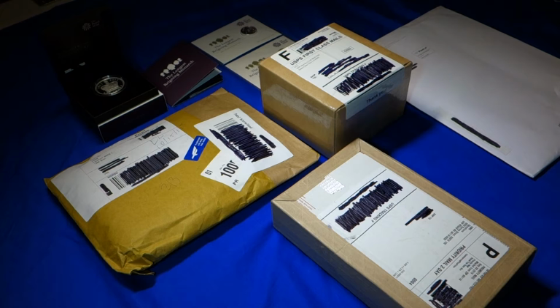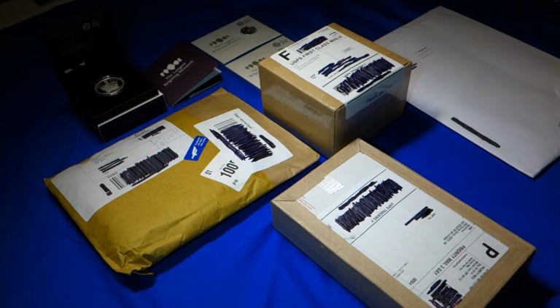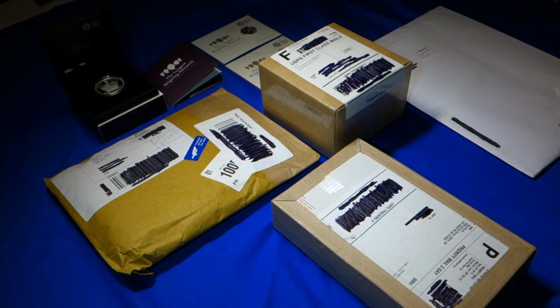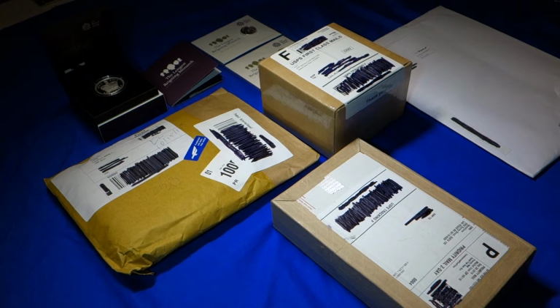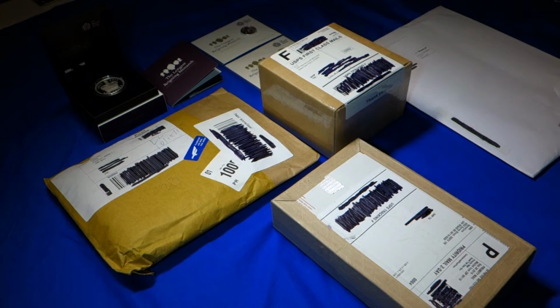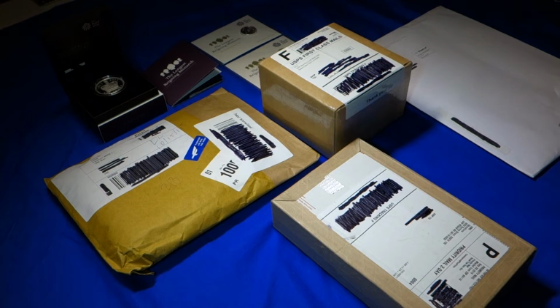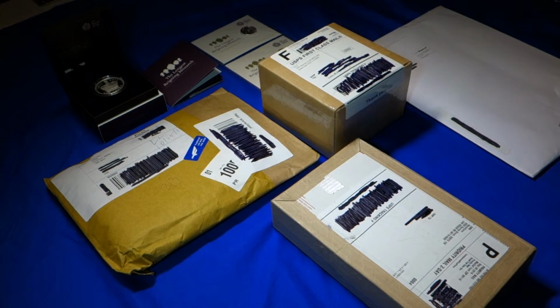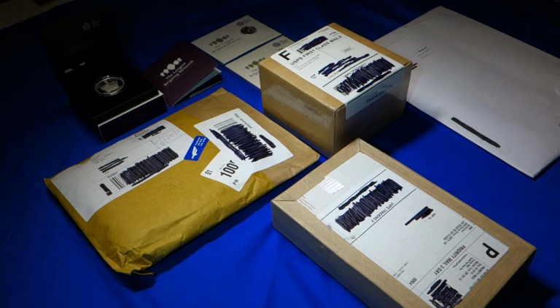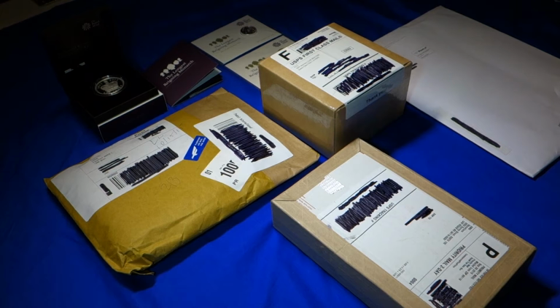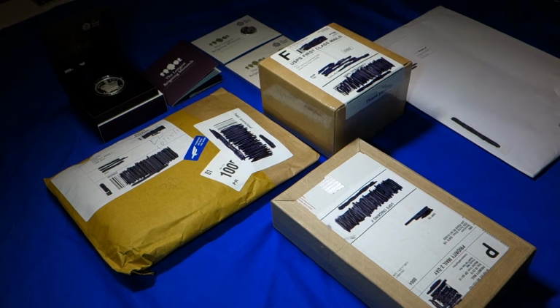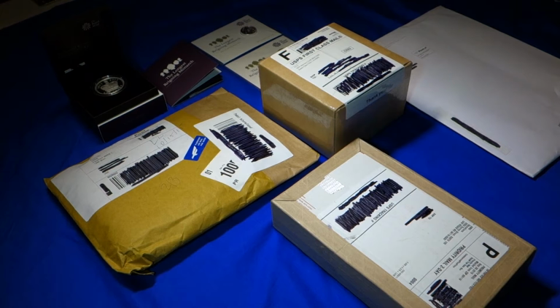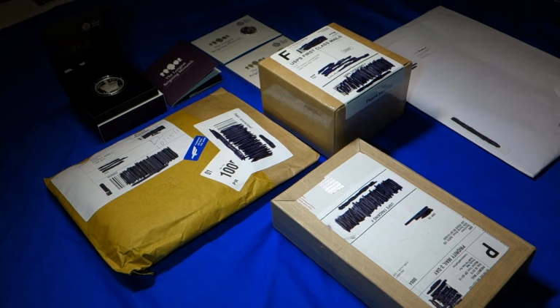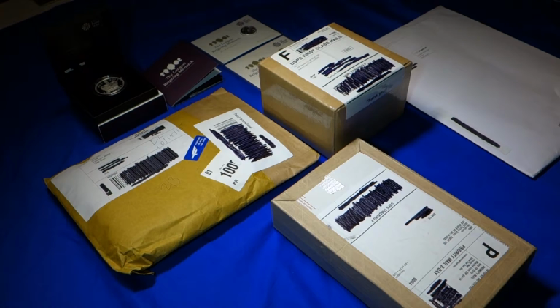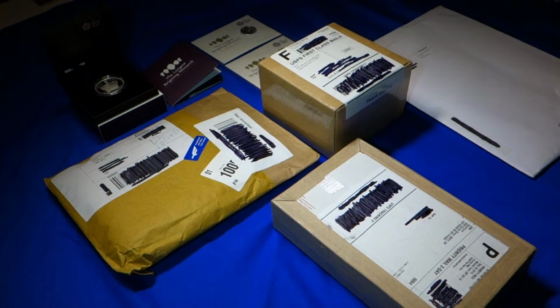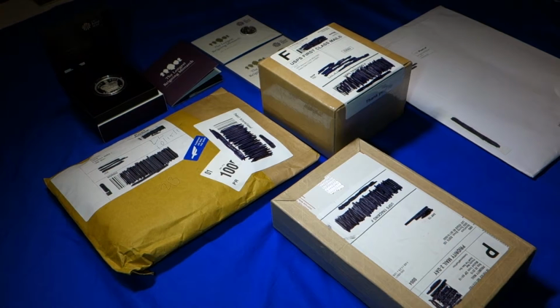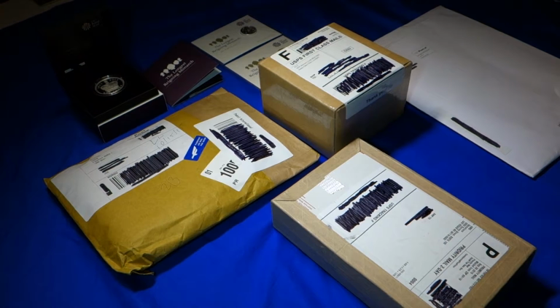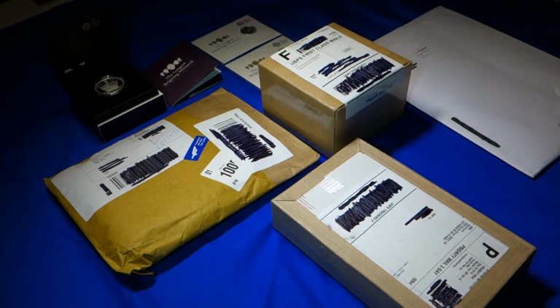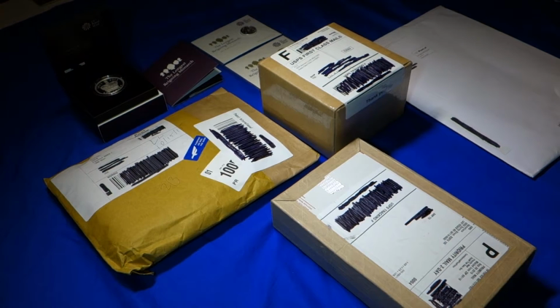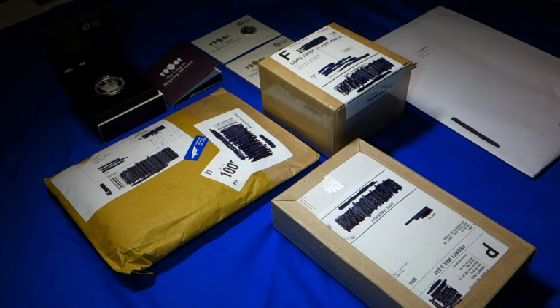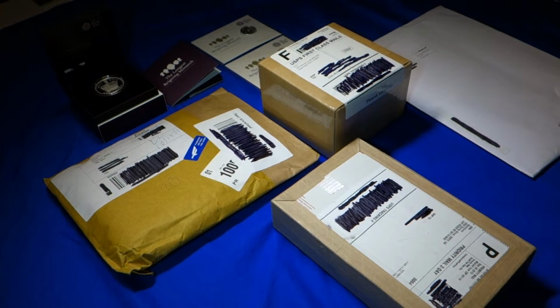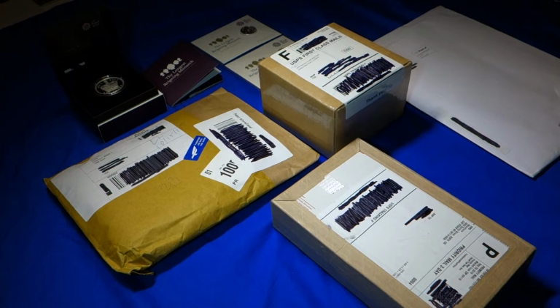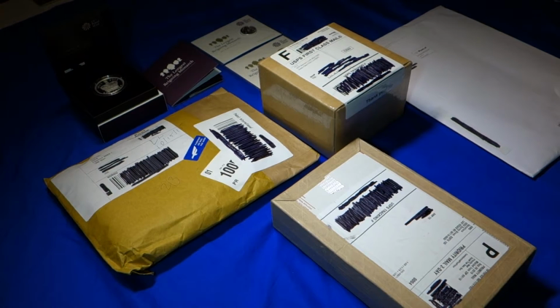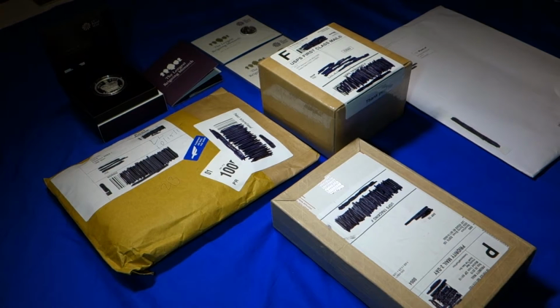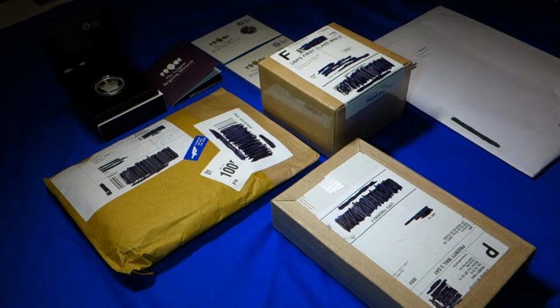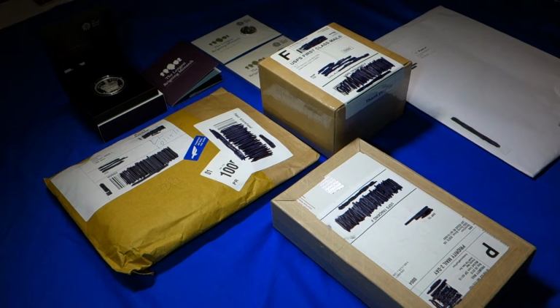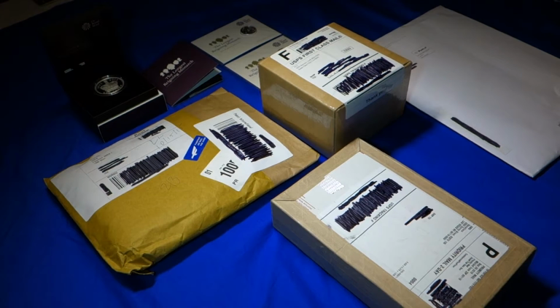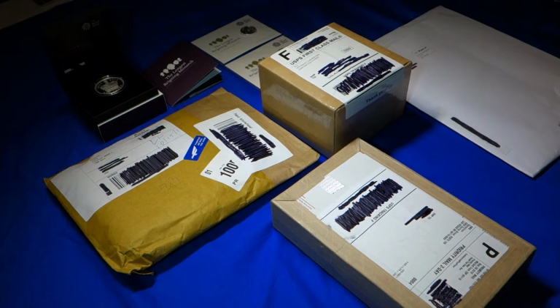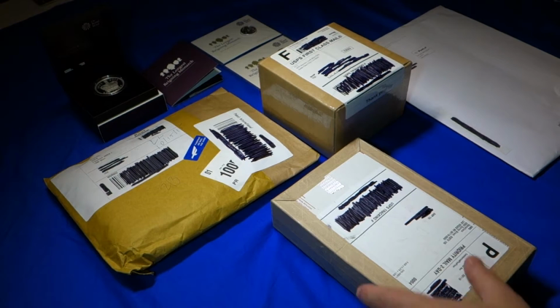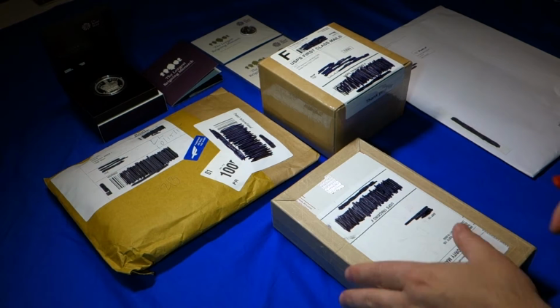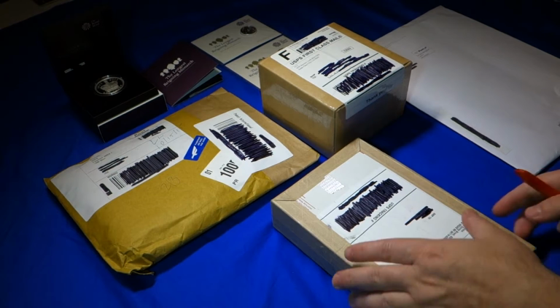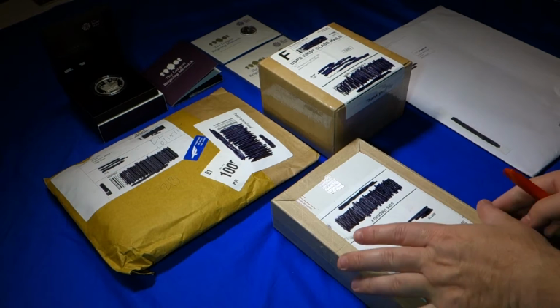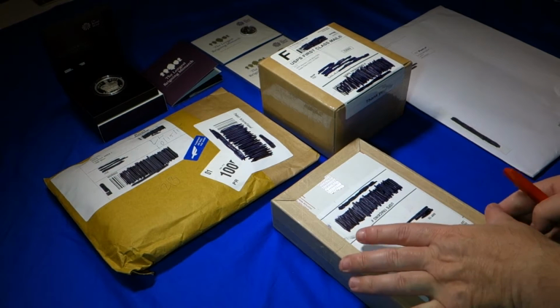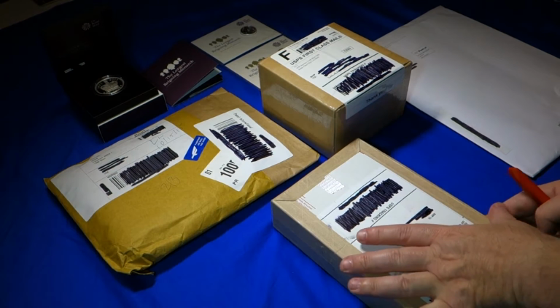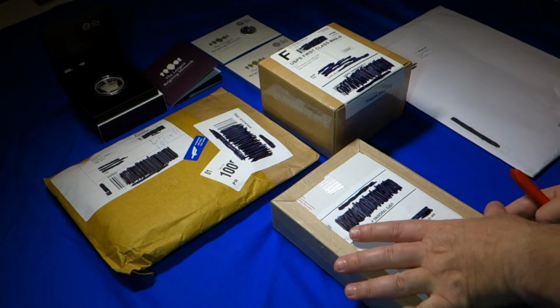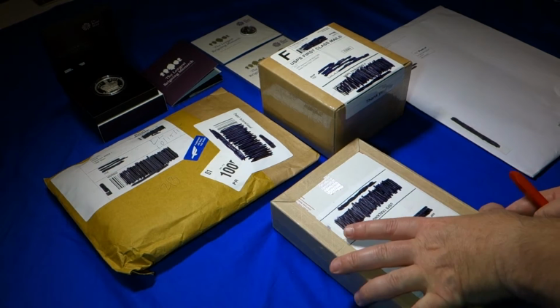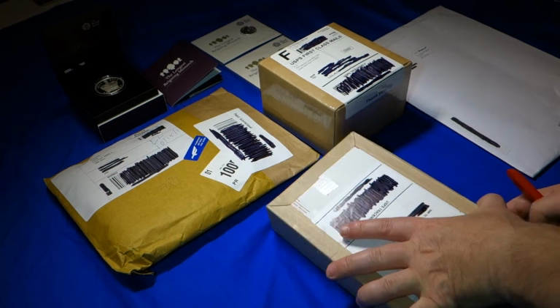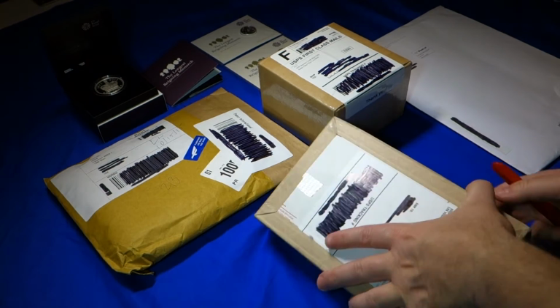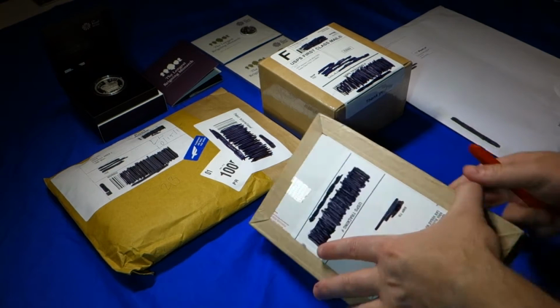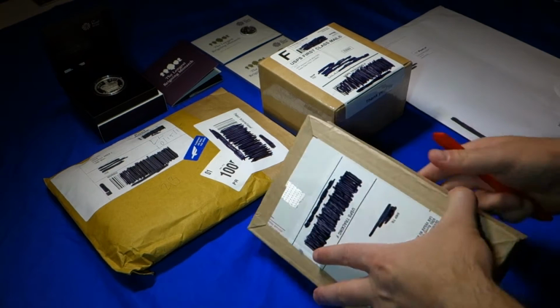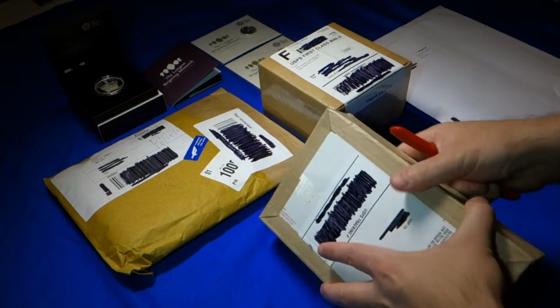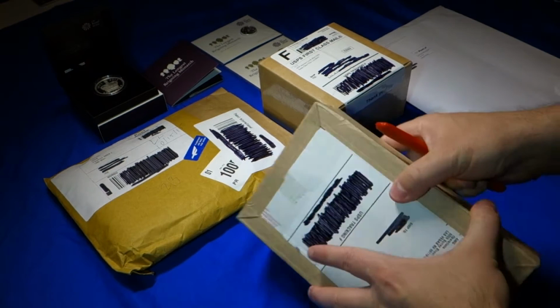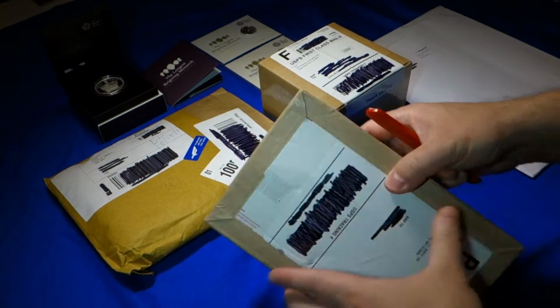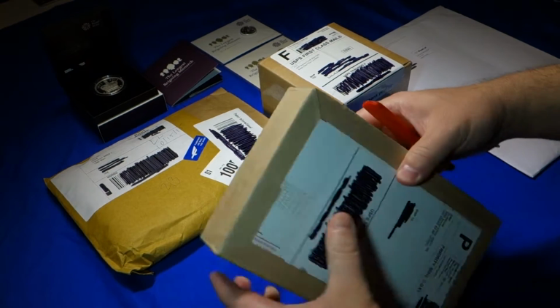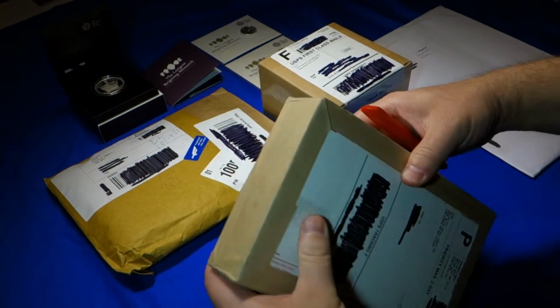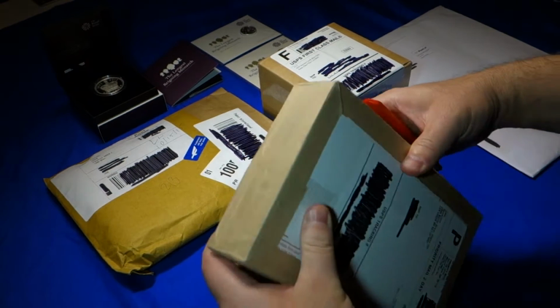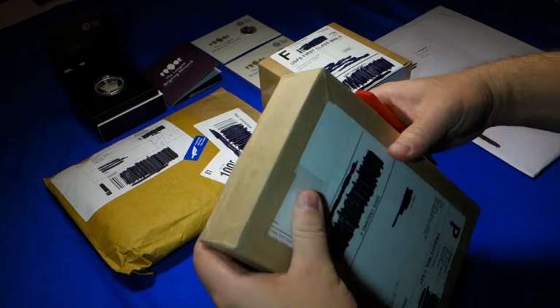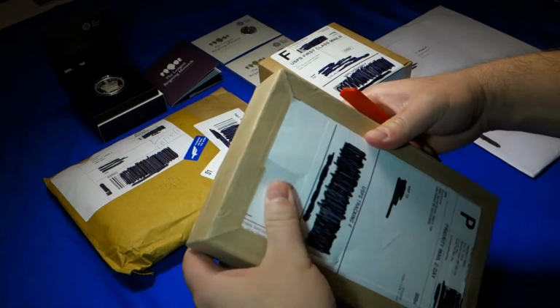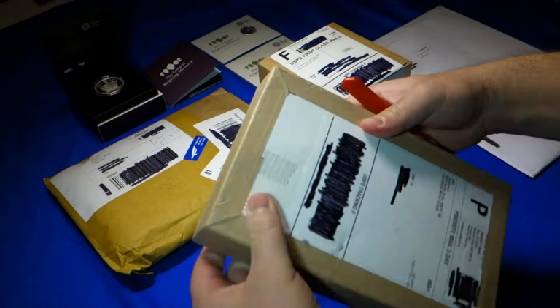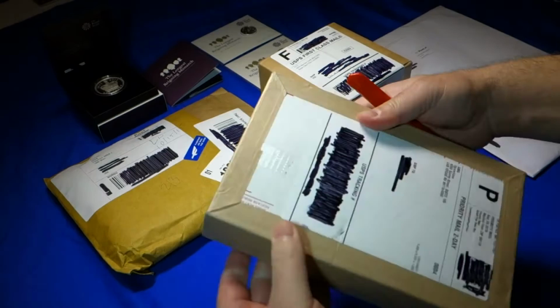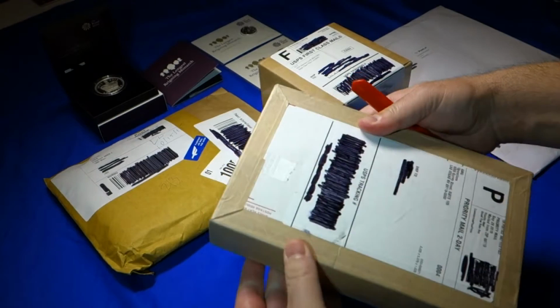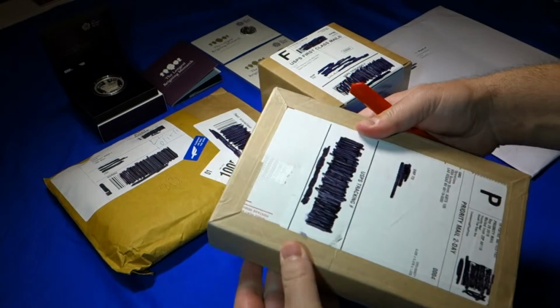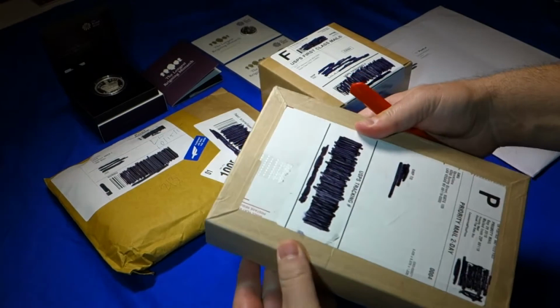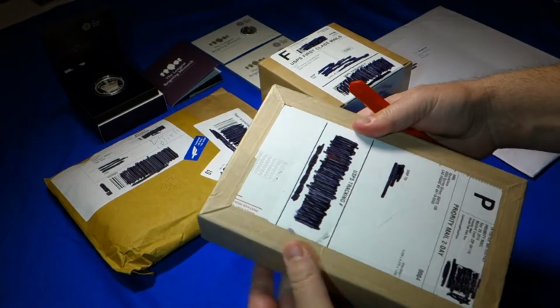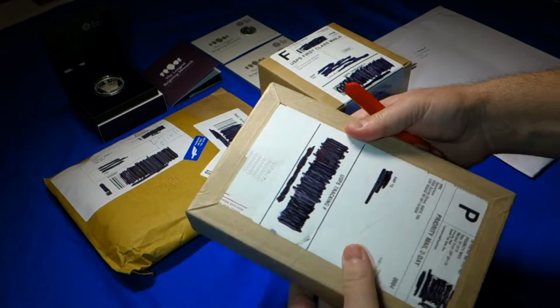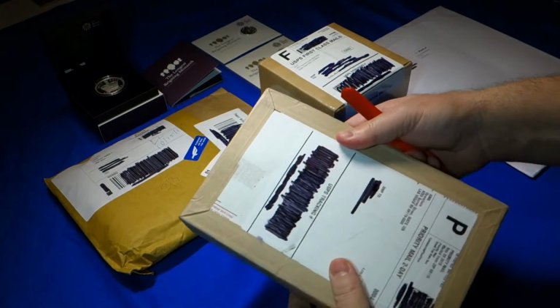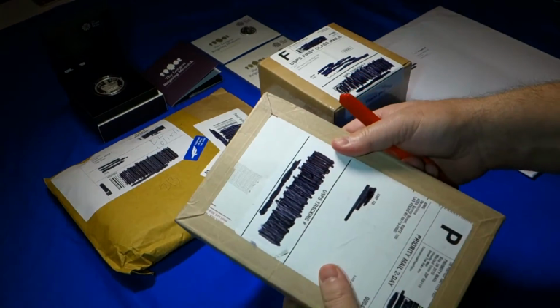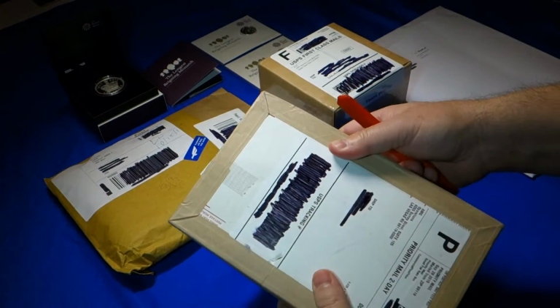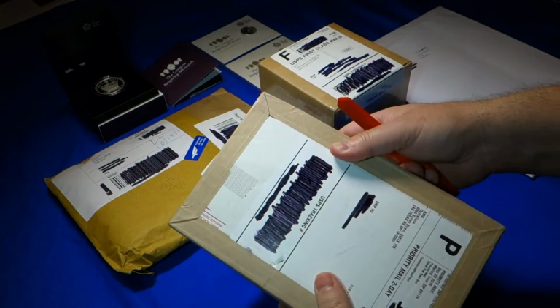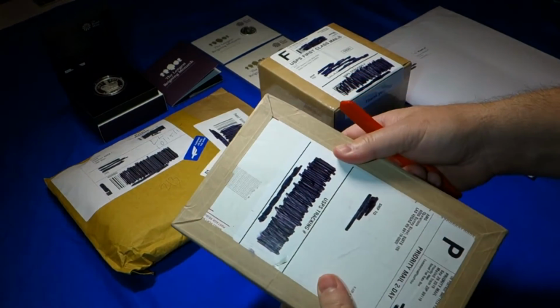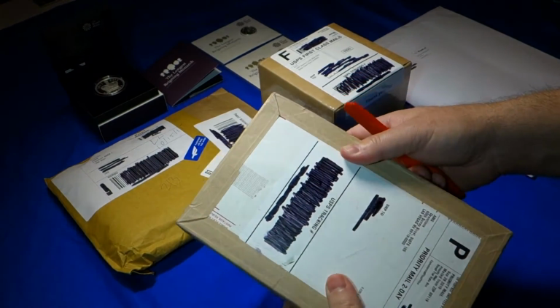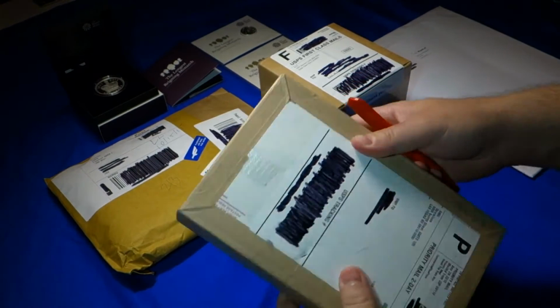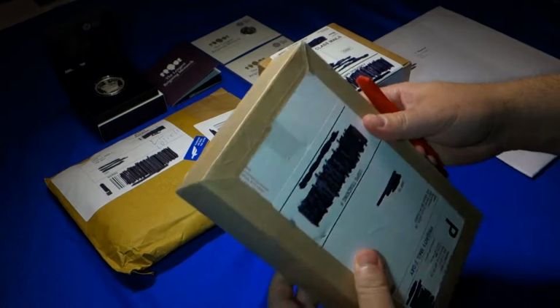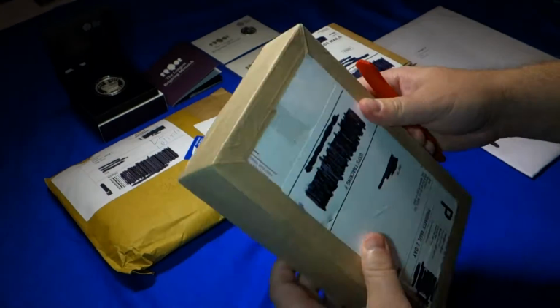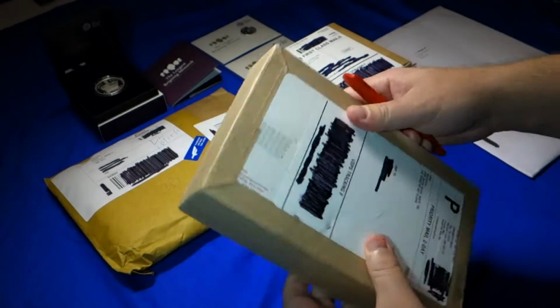Hello stackers, welcome to my November unboxing video. We'll begin with this Jam Bullion box.